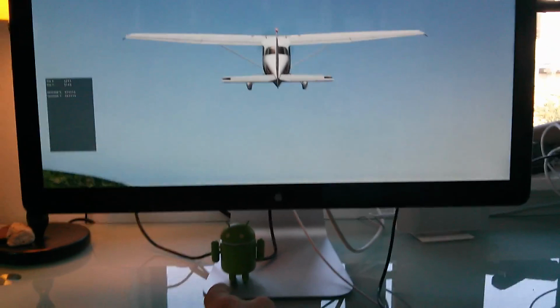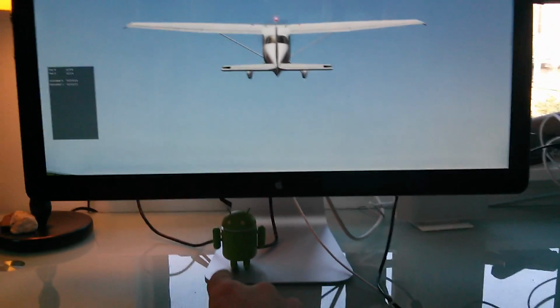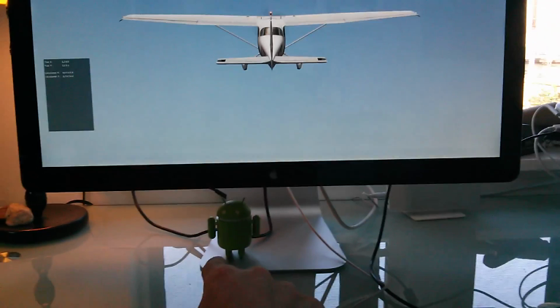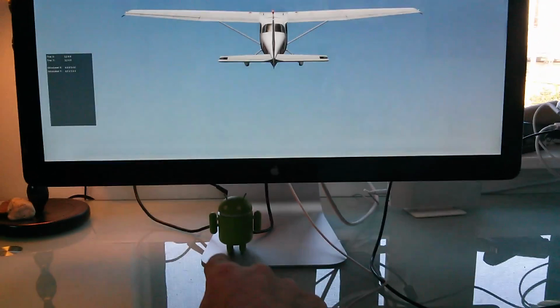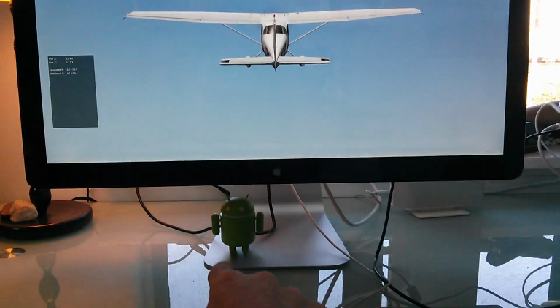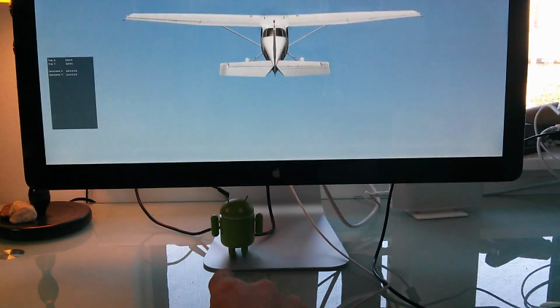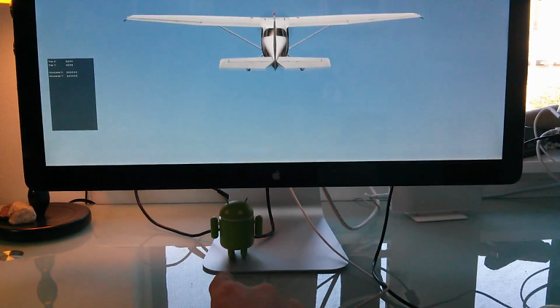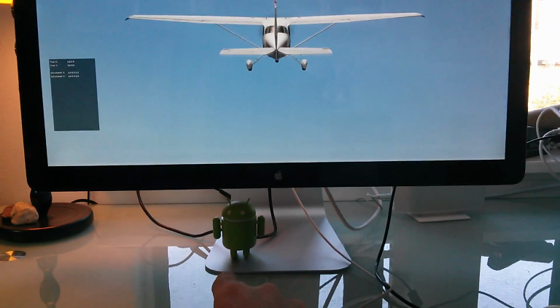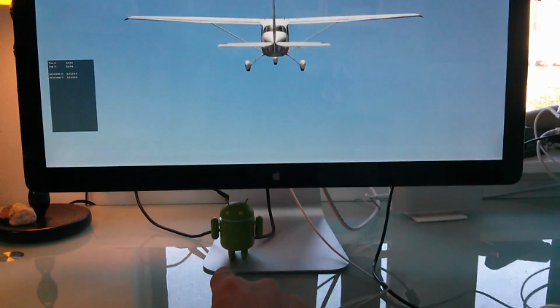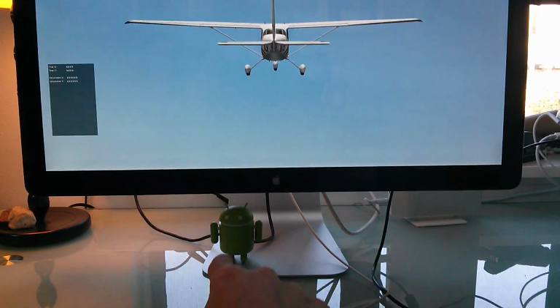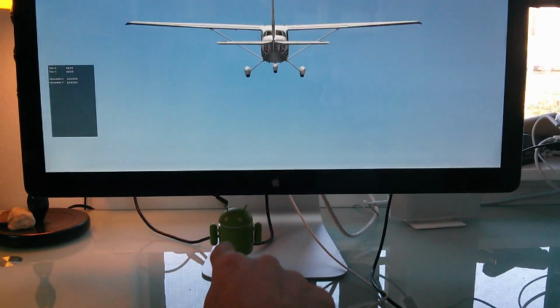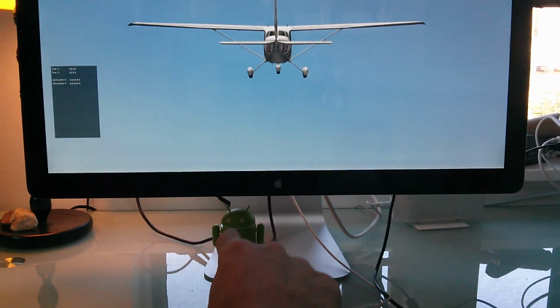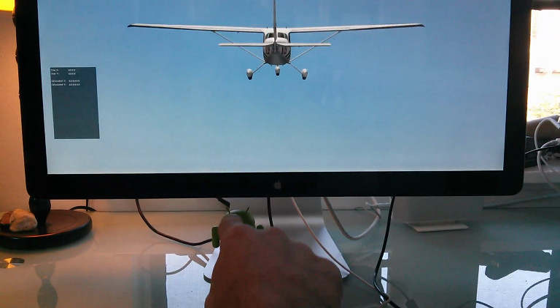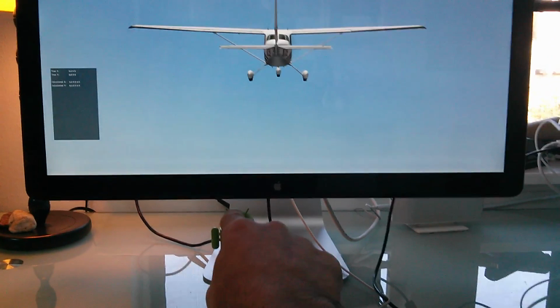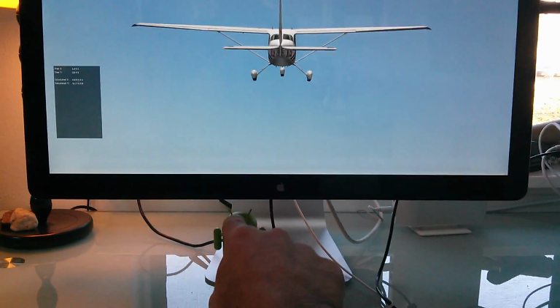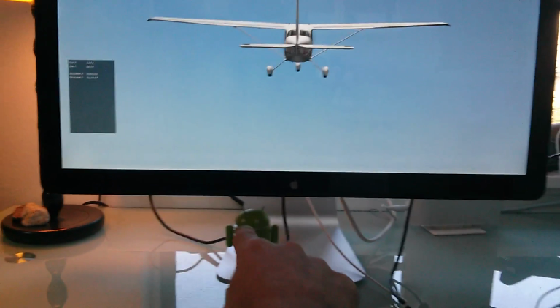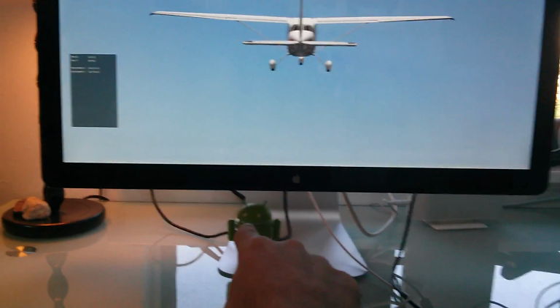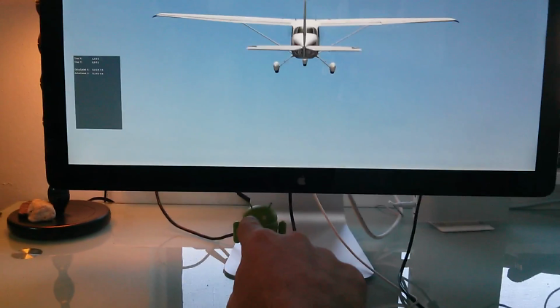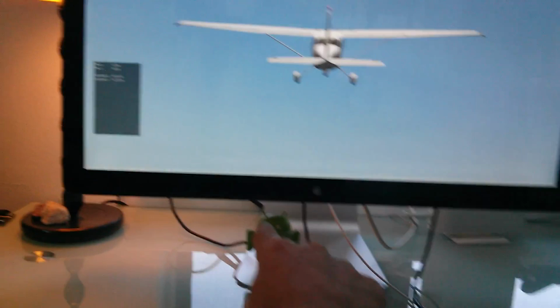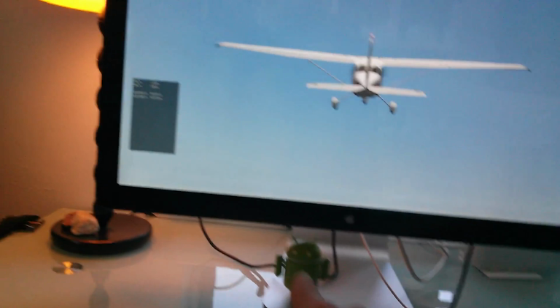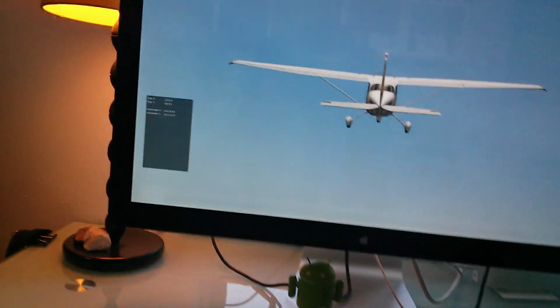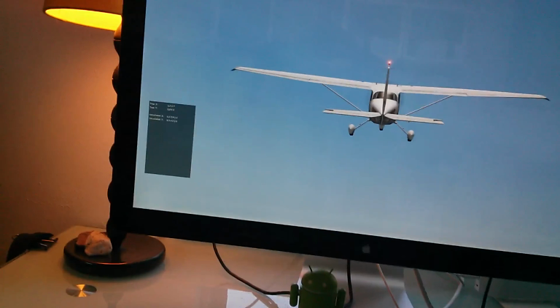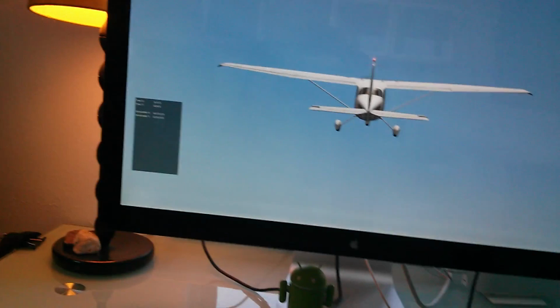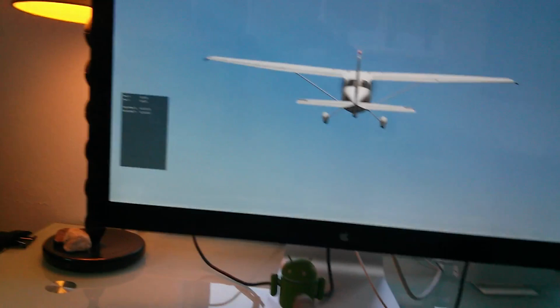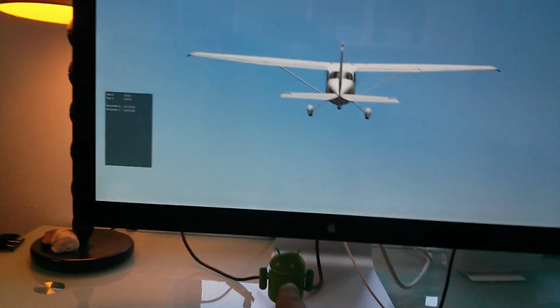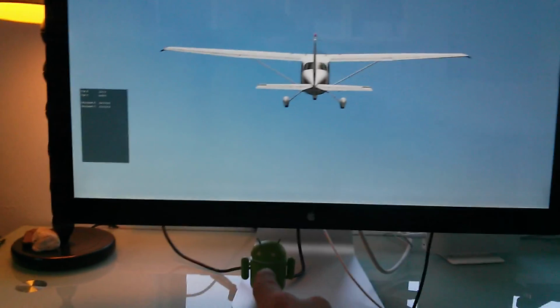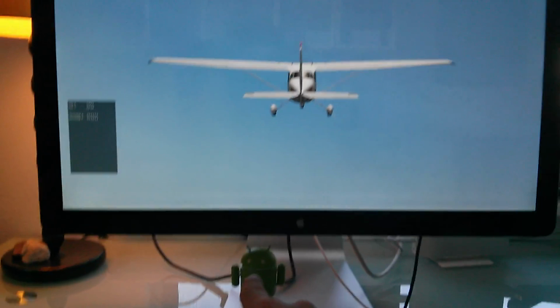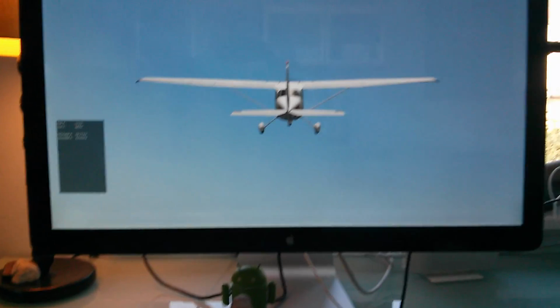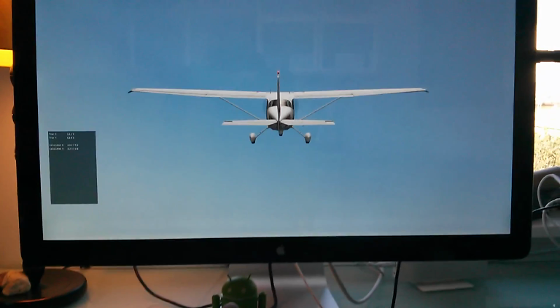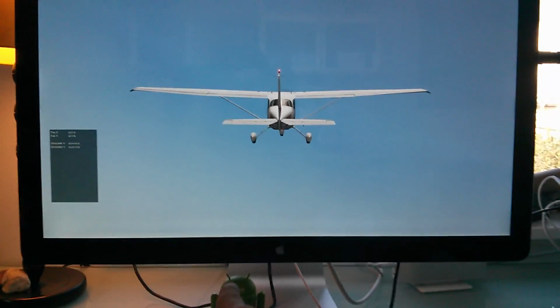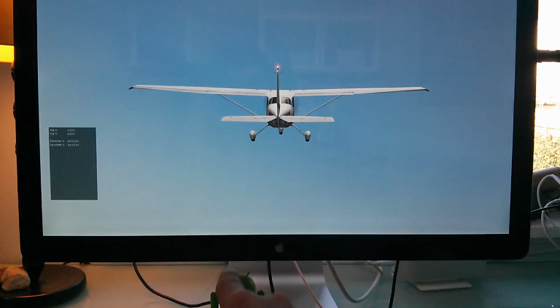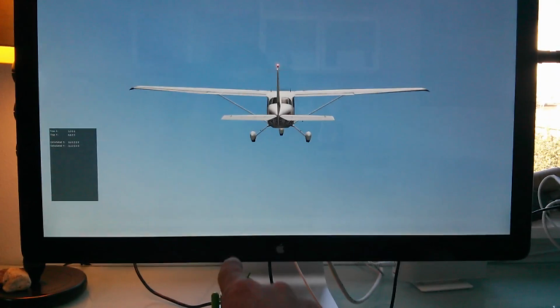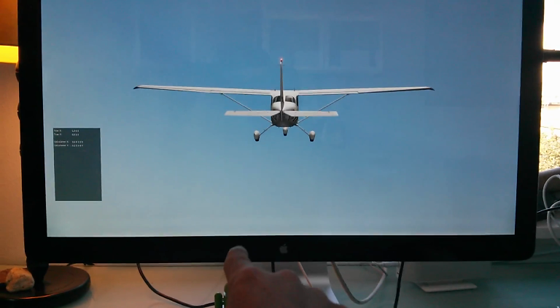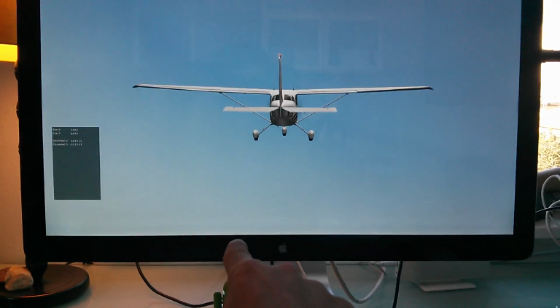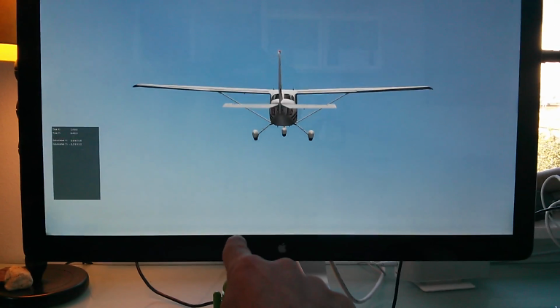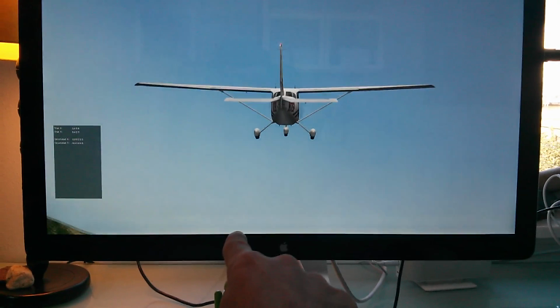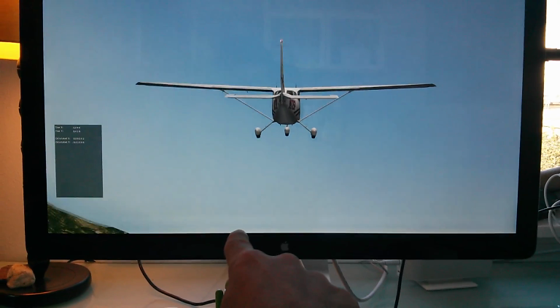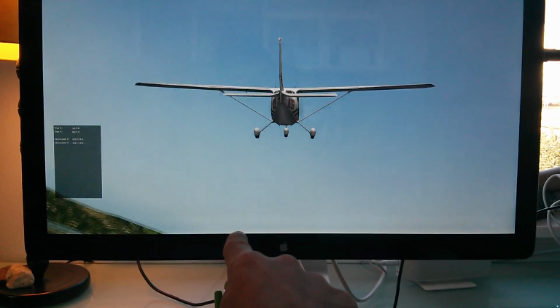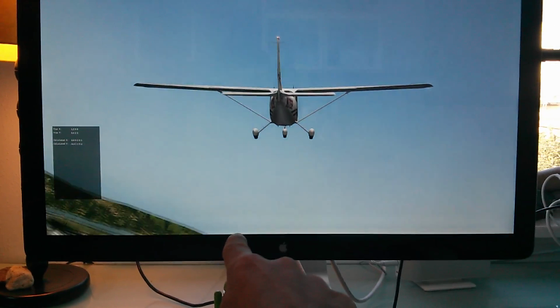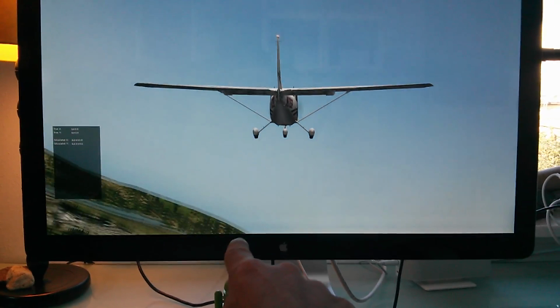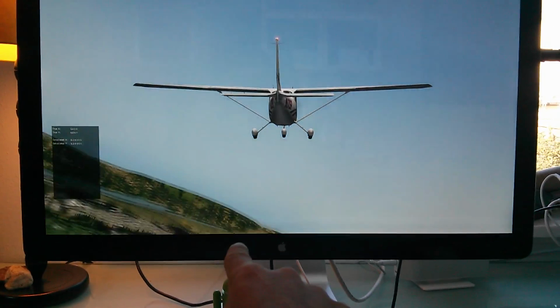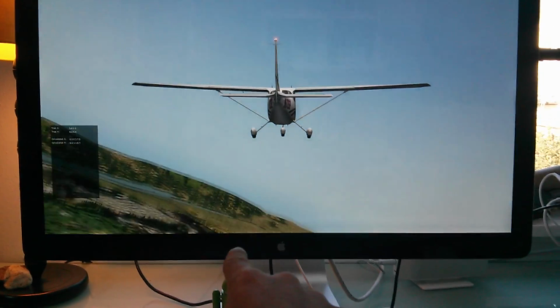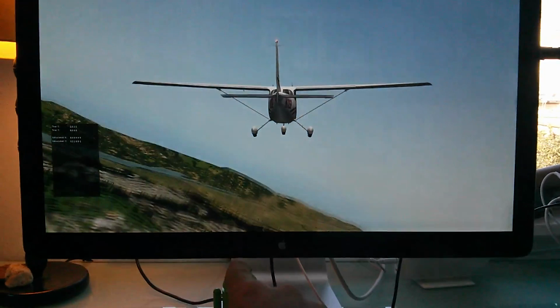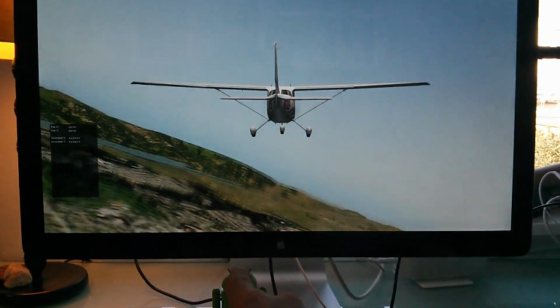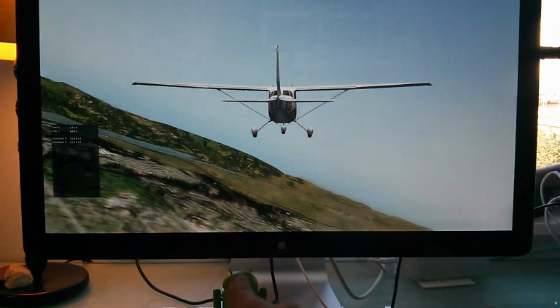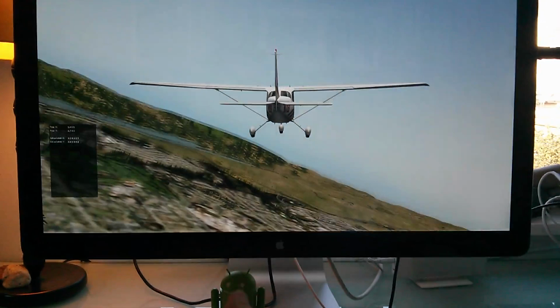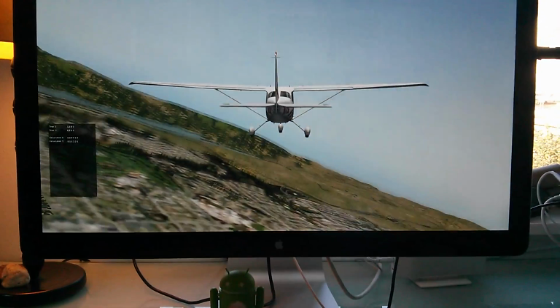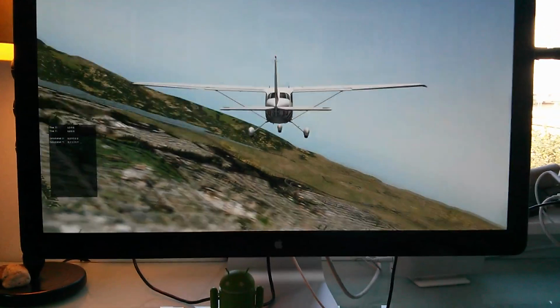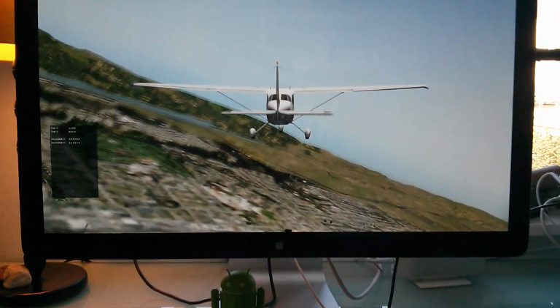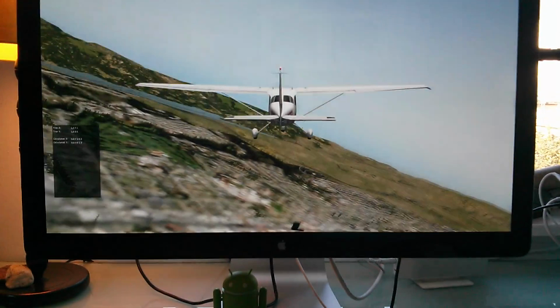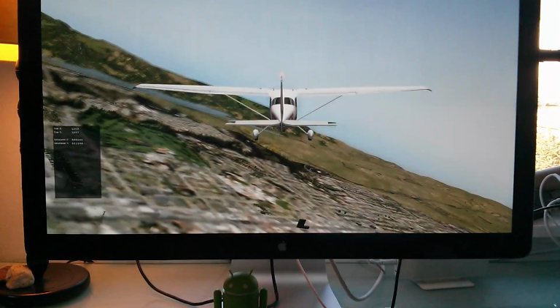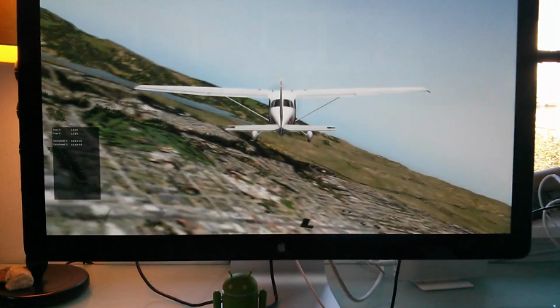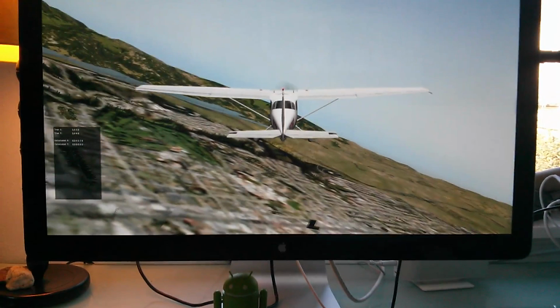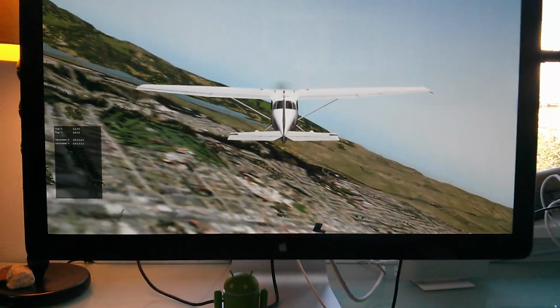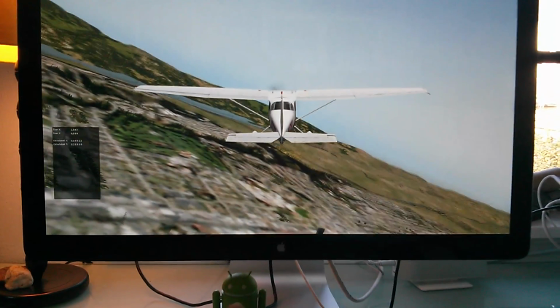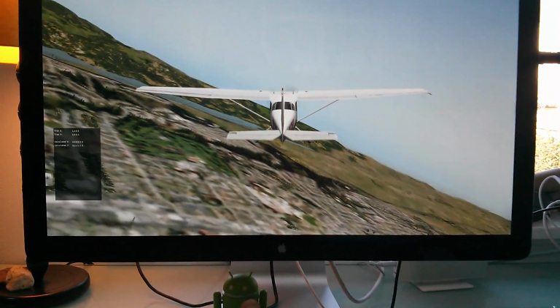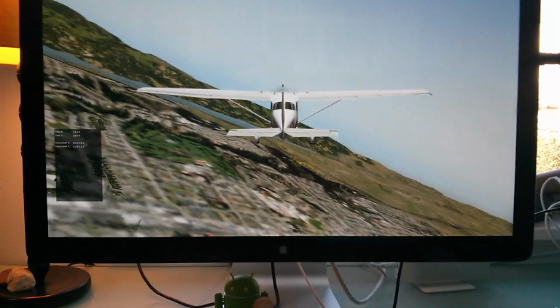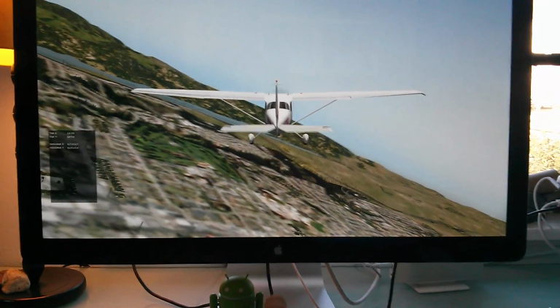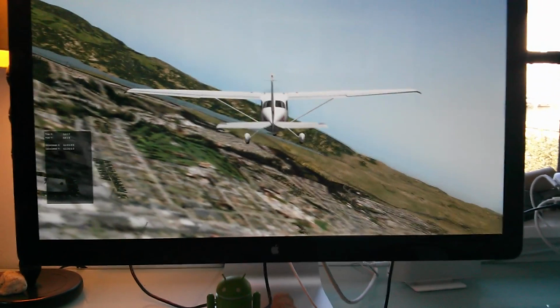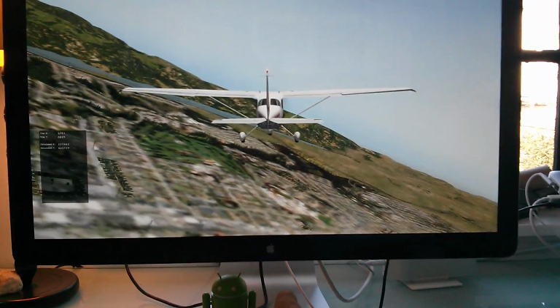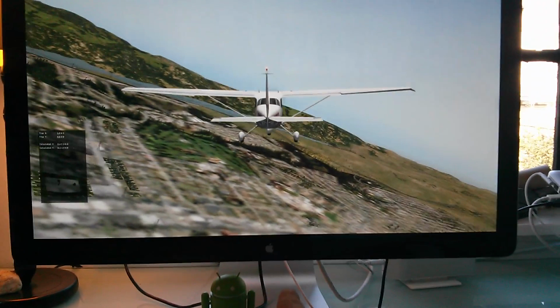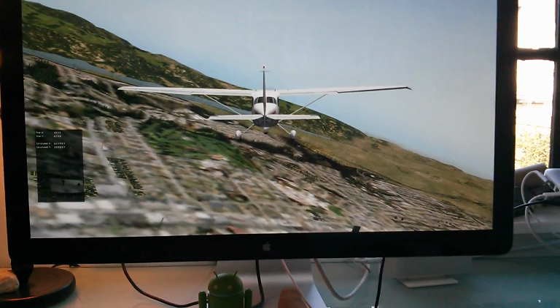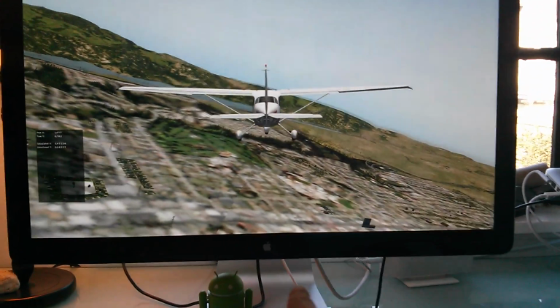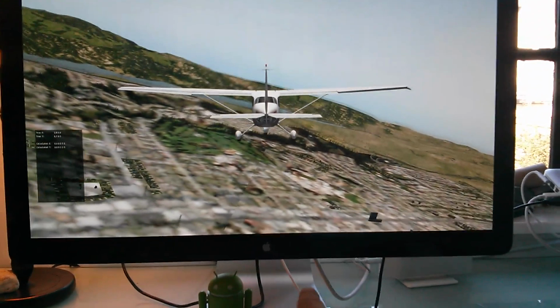Alright, so we can pitch down, we can pitch up, and roll.